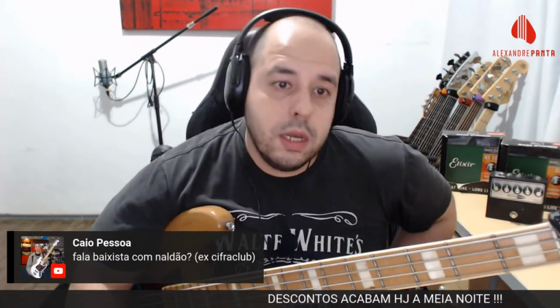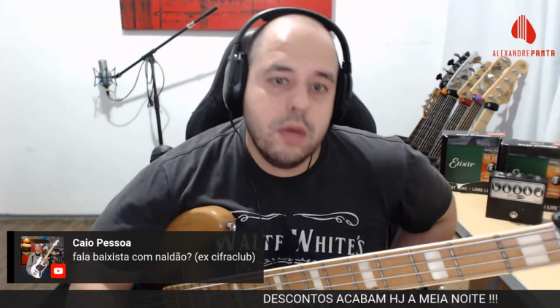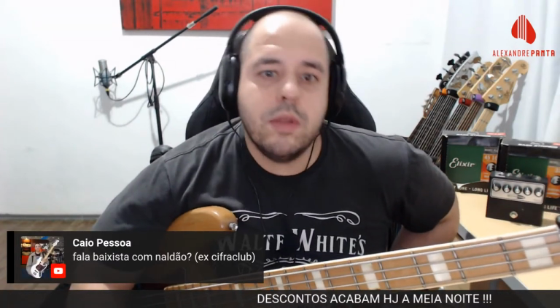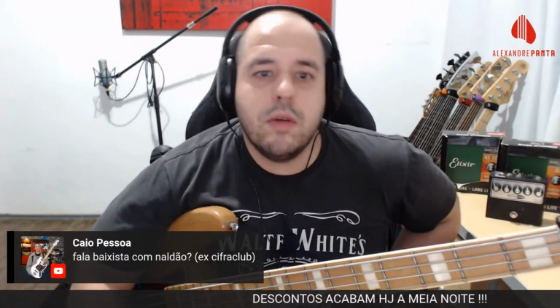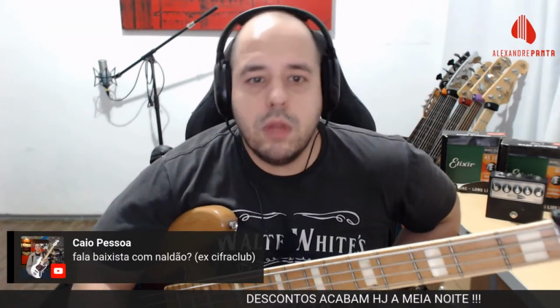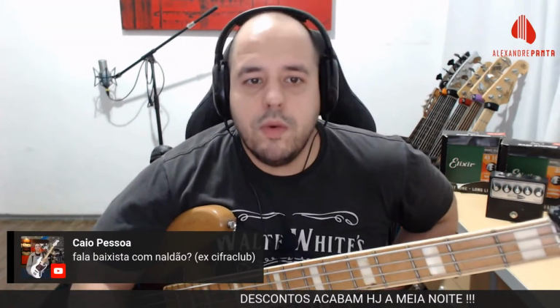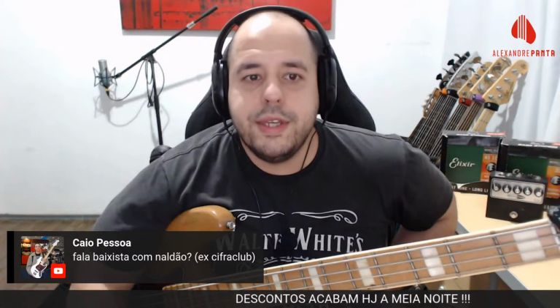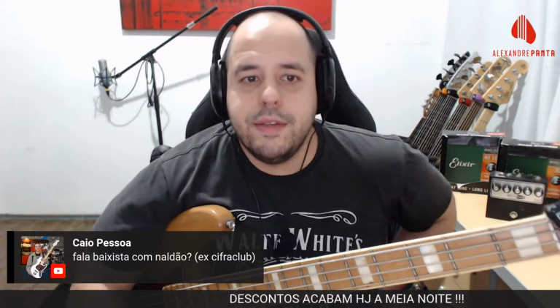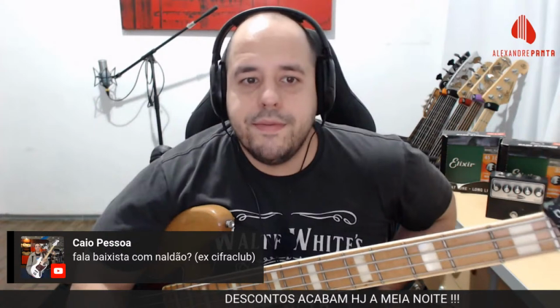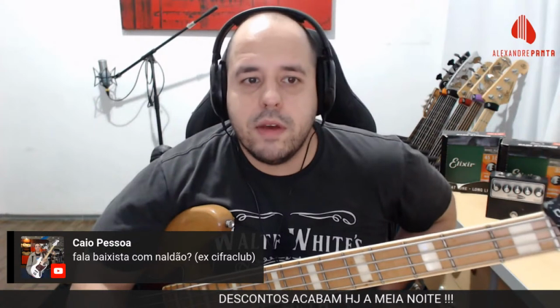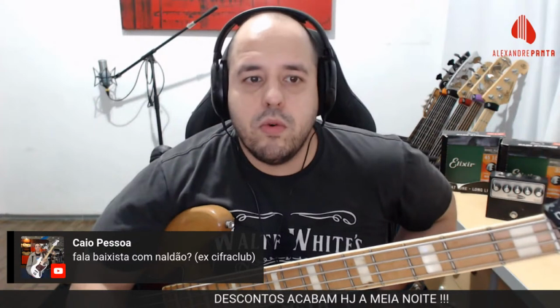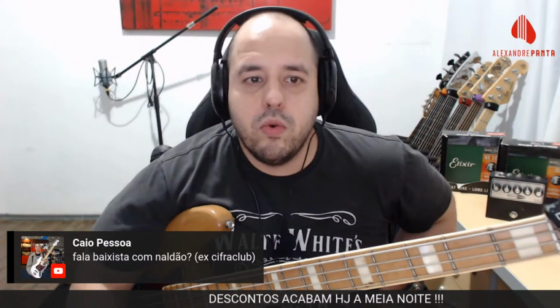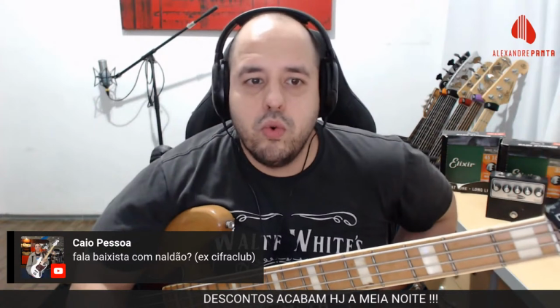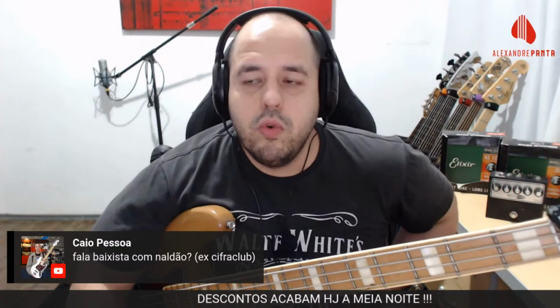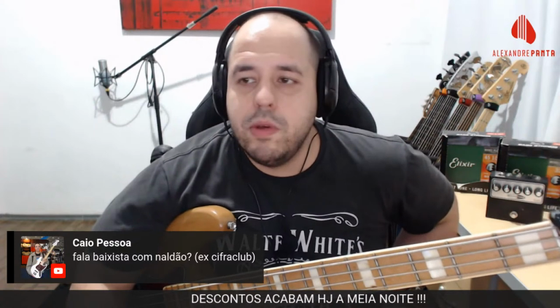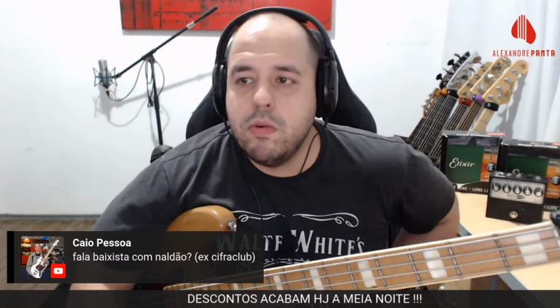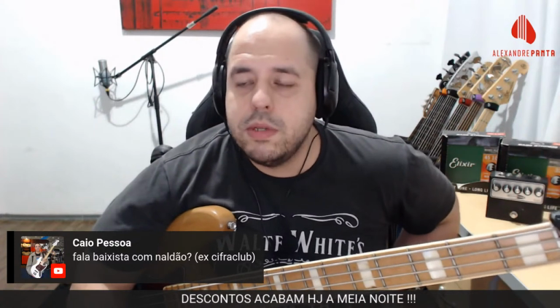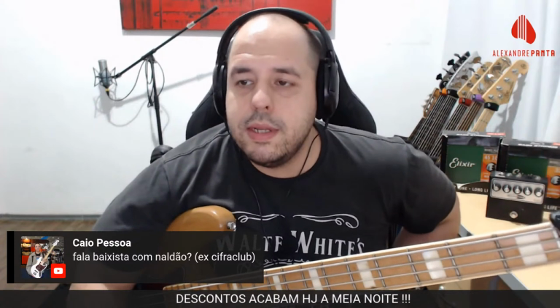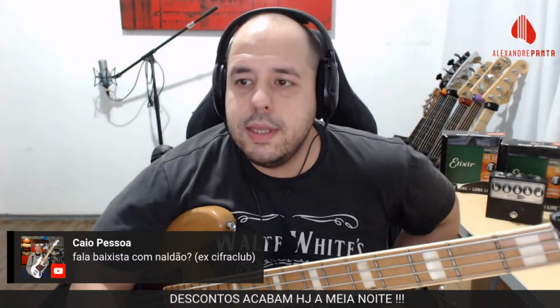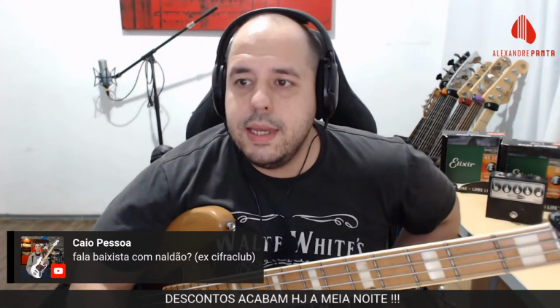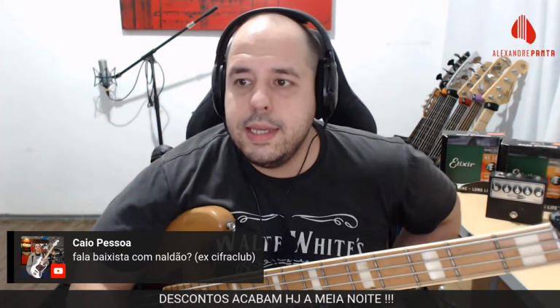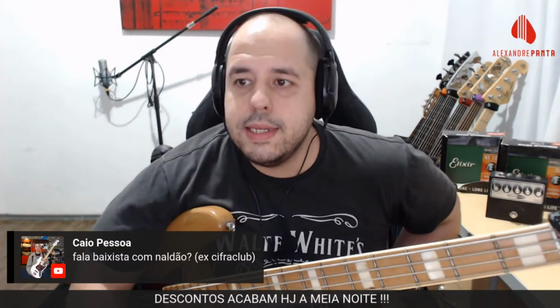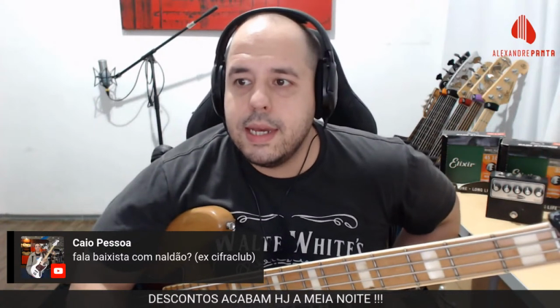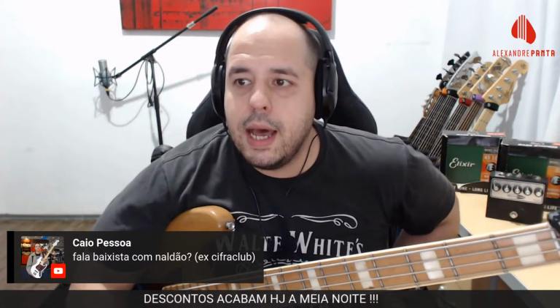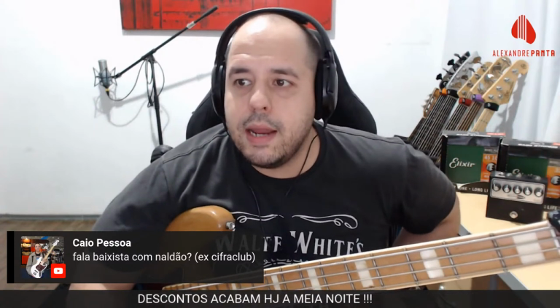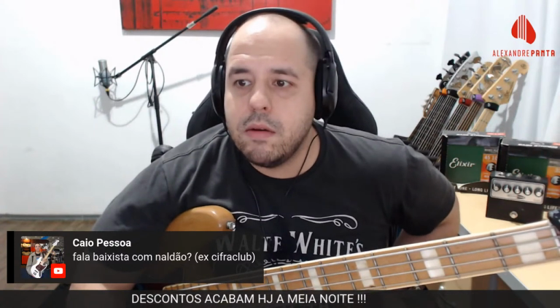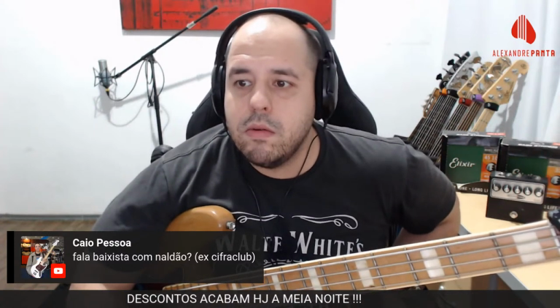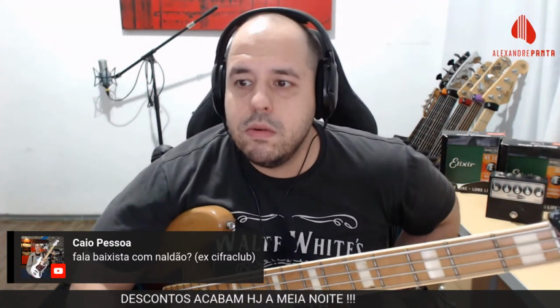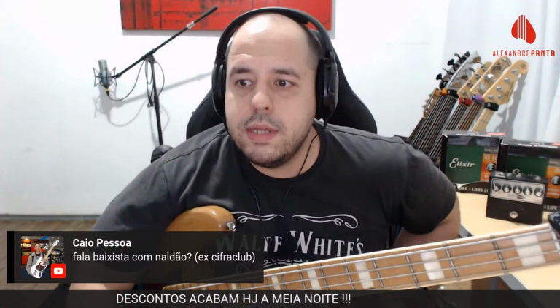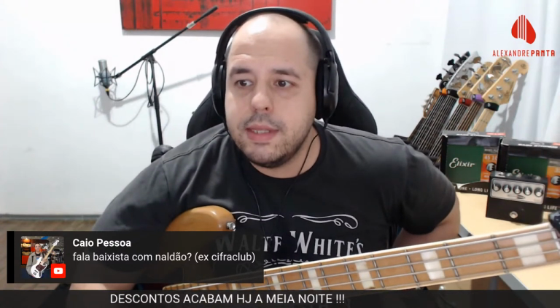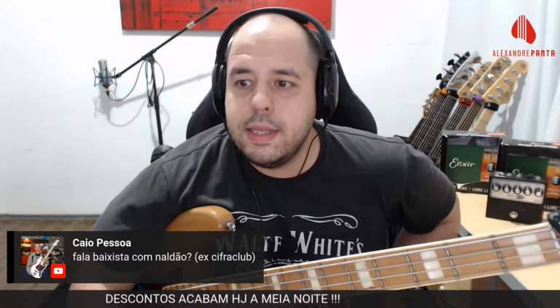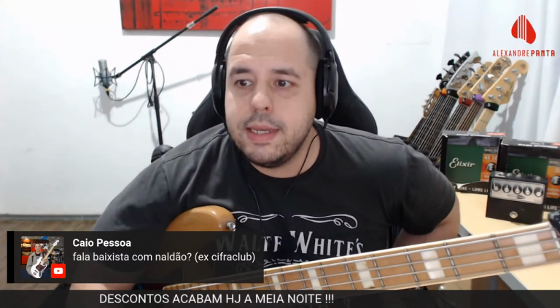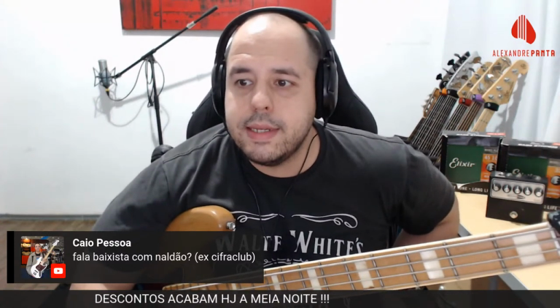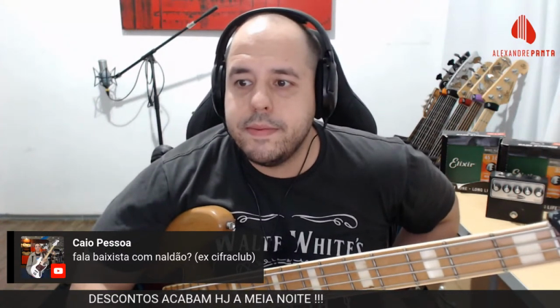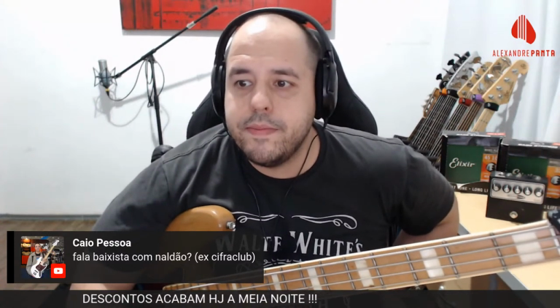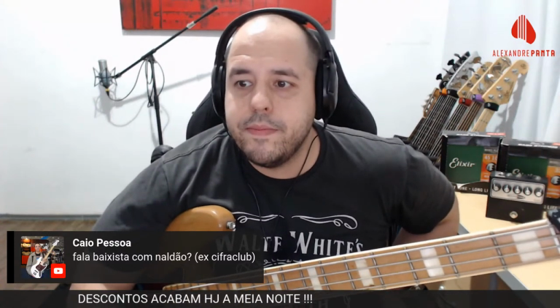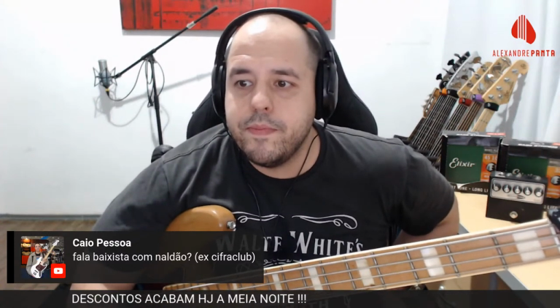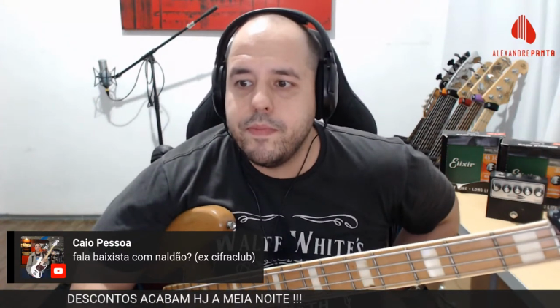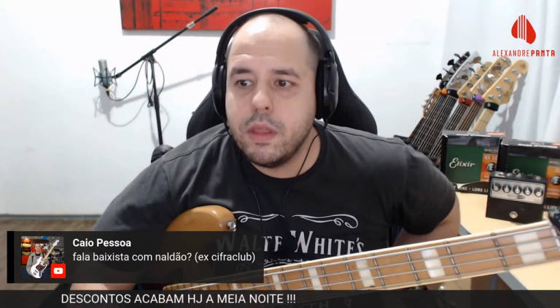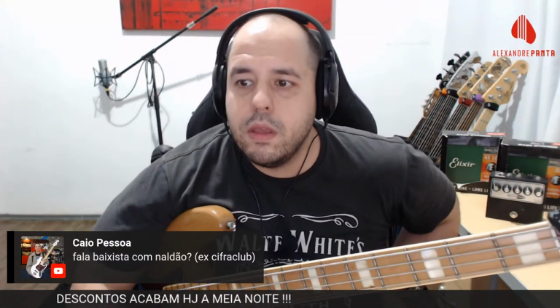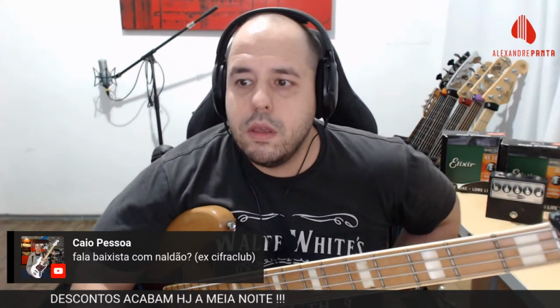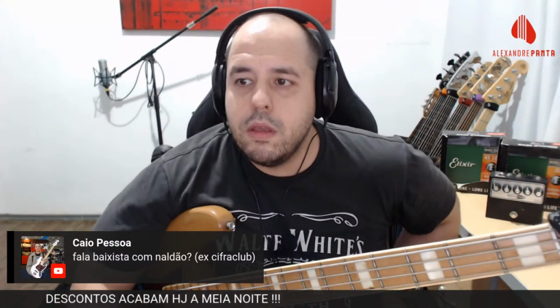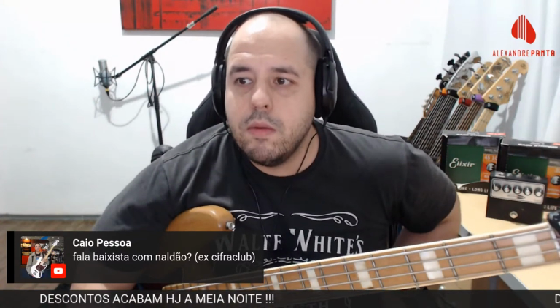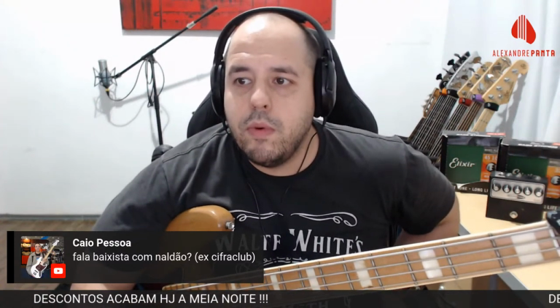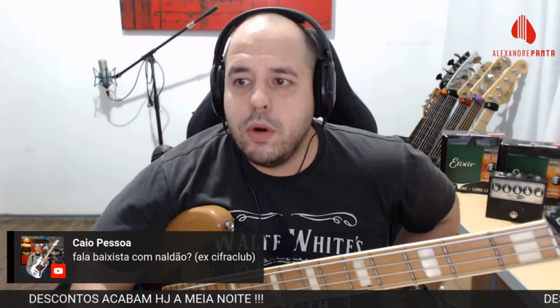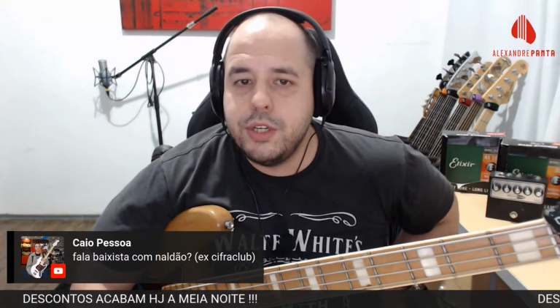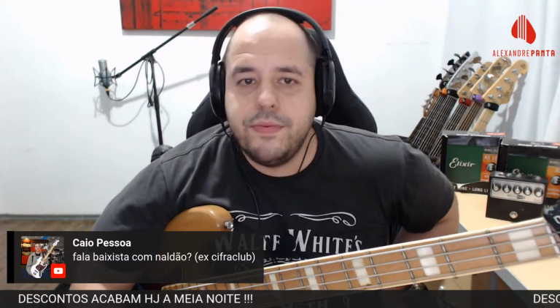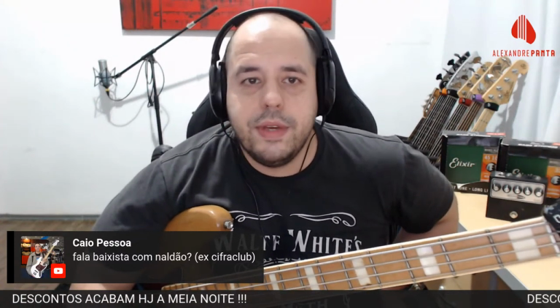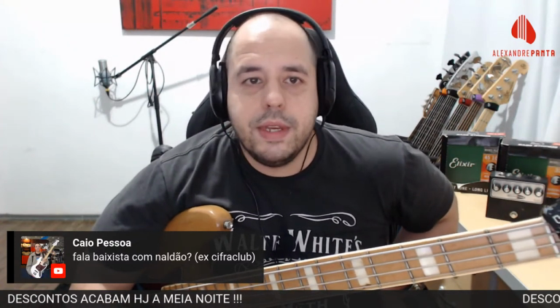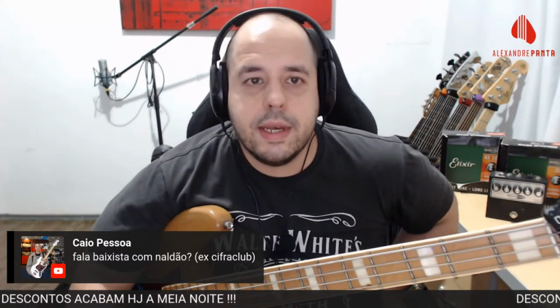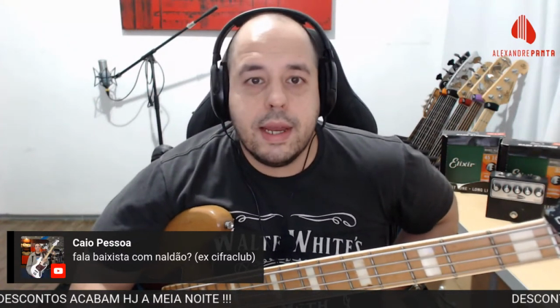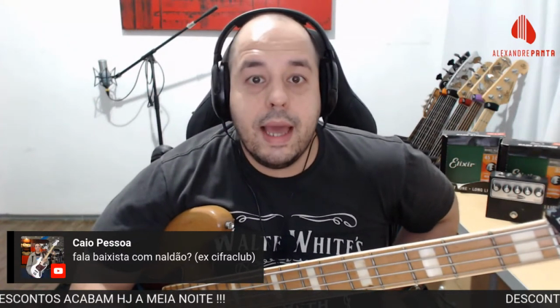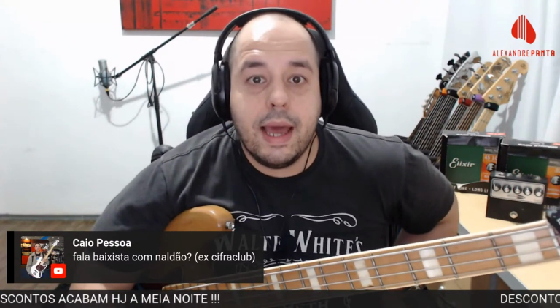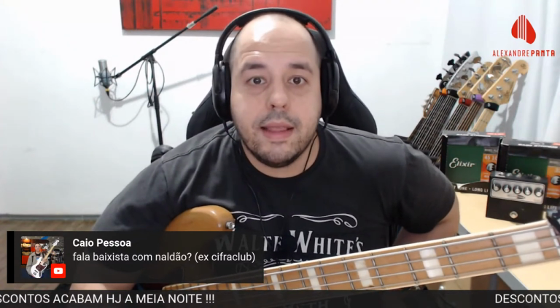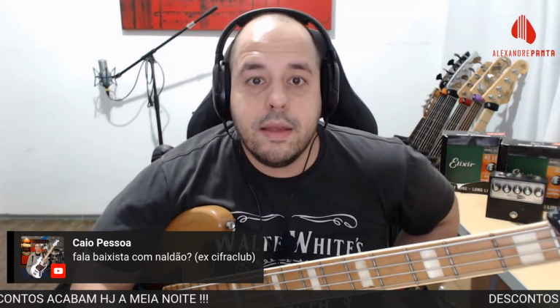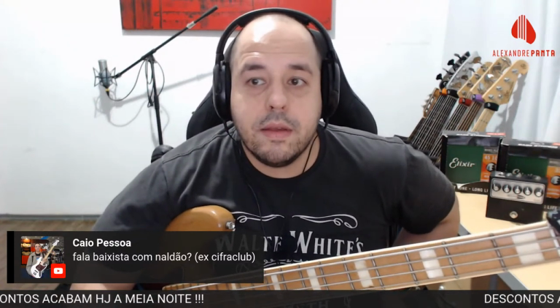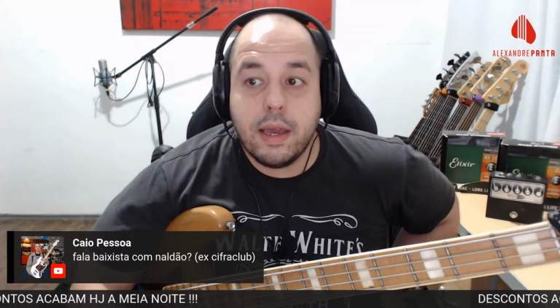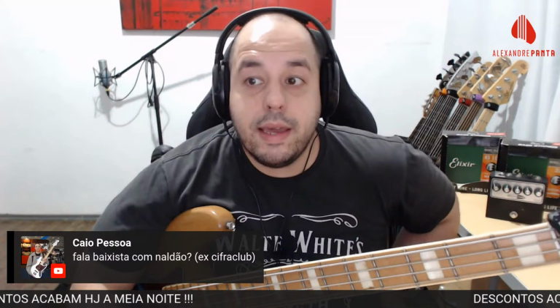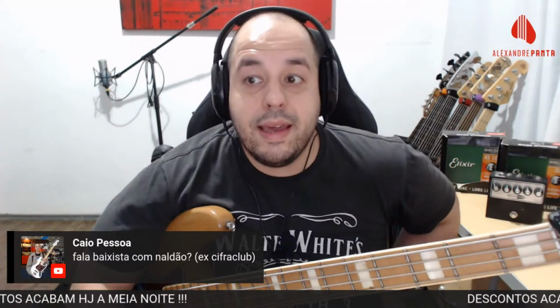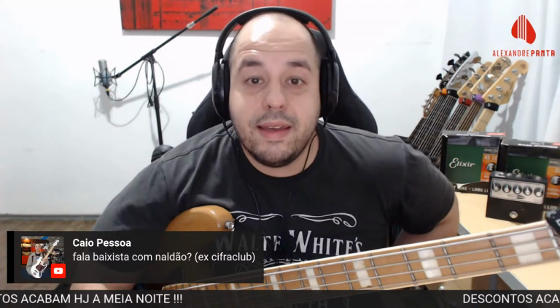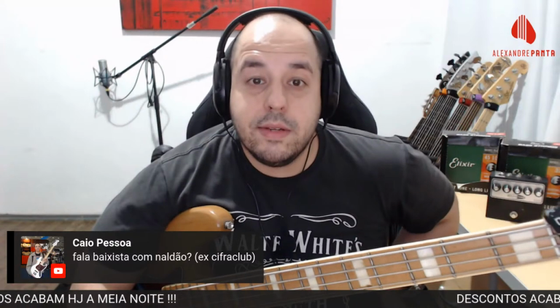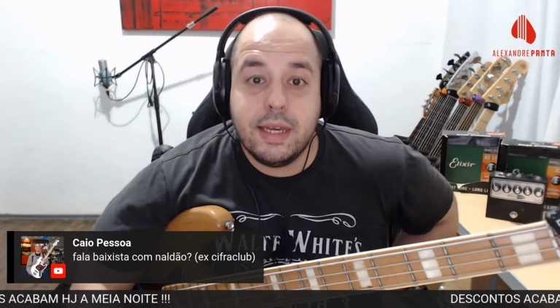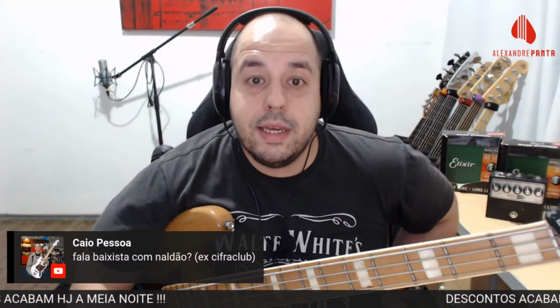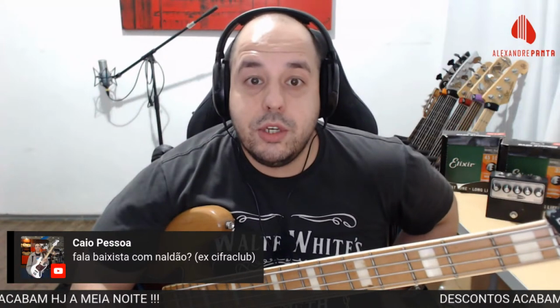Naldão falou do Cifra Clube — com certeza, pode vir a calhar. É que o programa é gravado em São Paulo; se for presencial complica para convidados que não são de São Paulo.